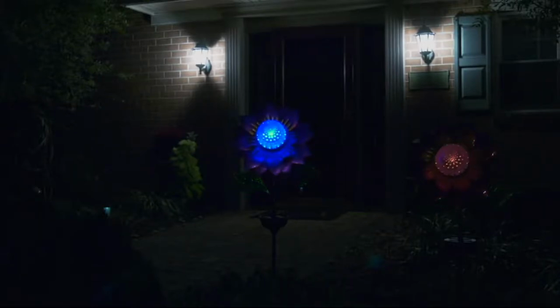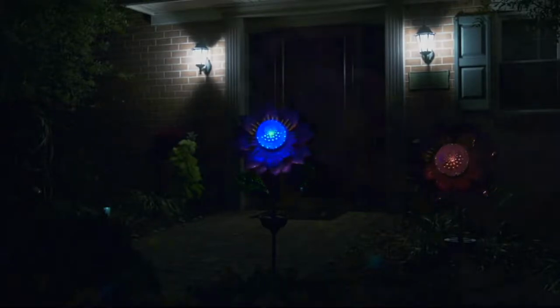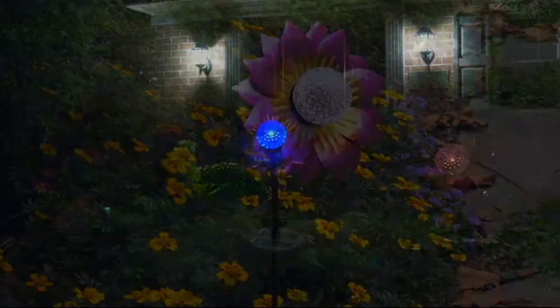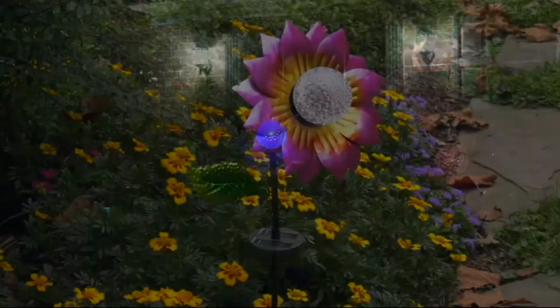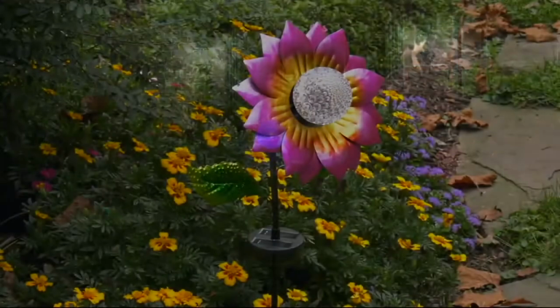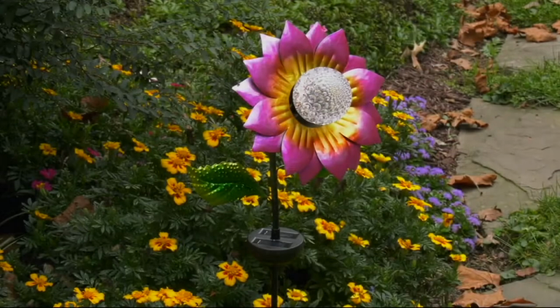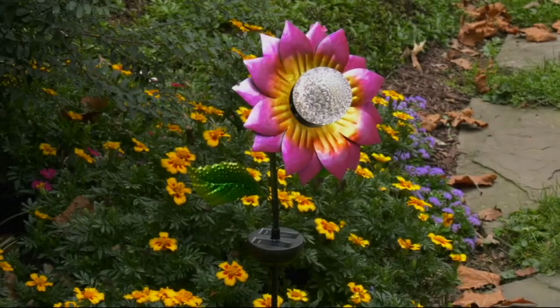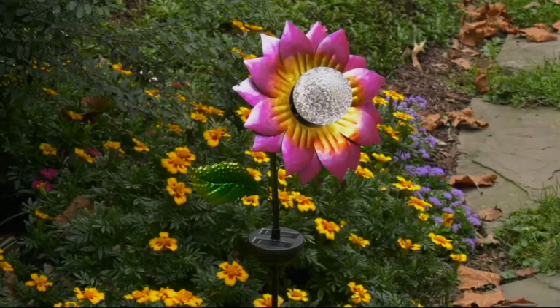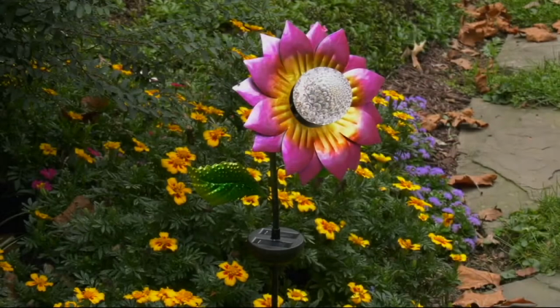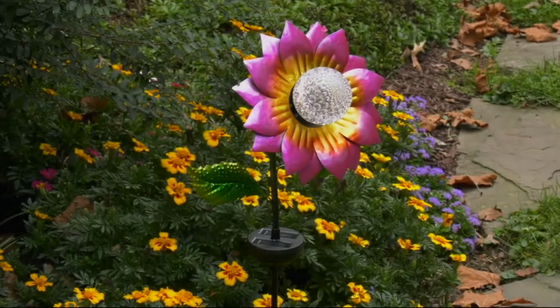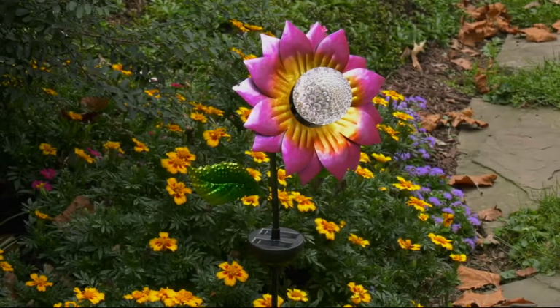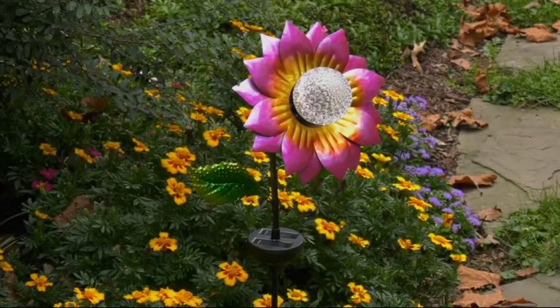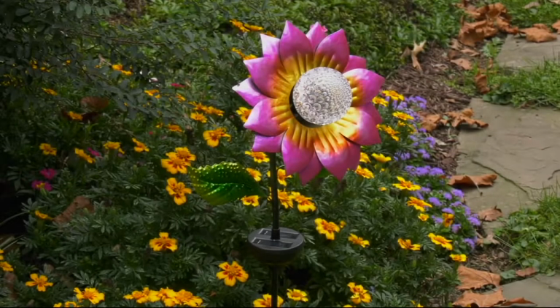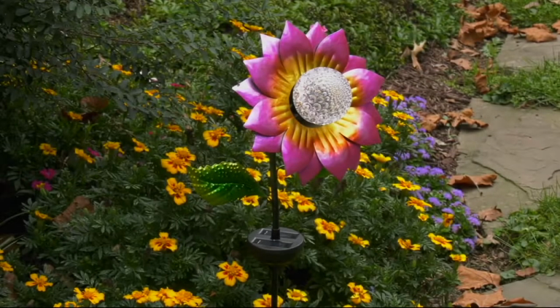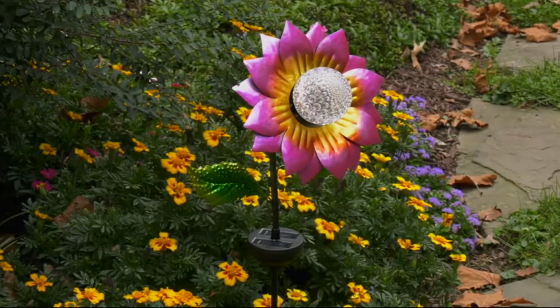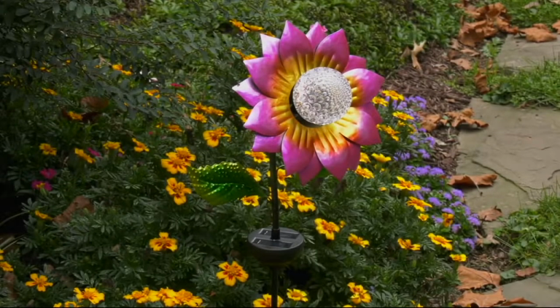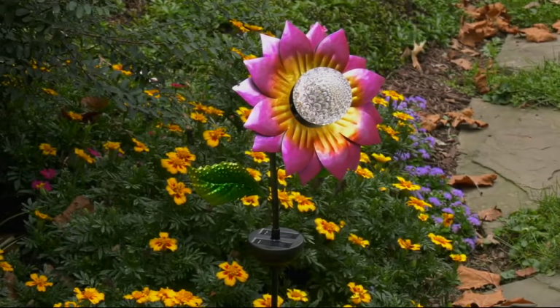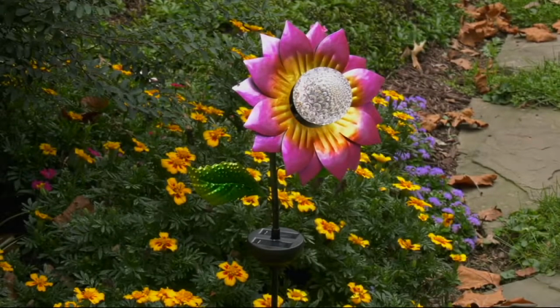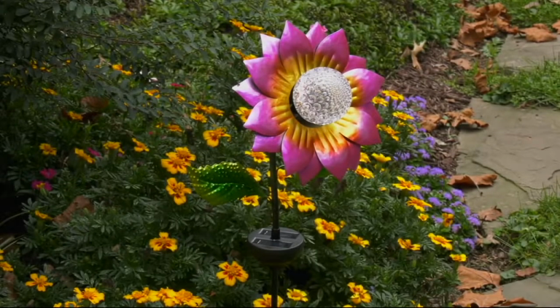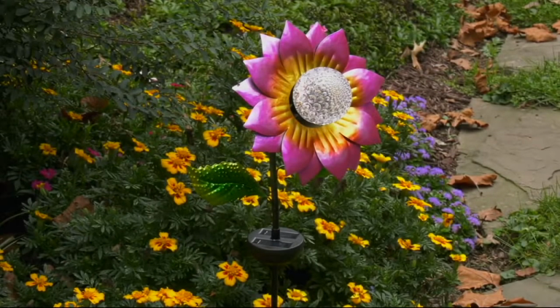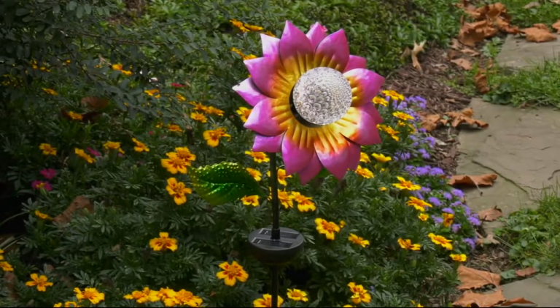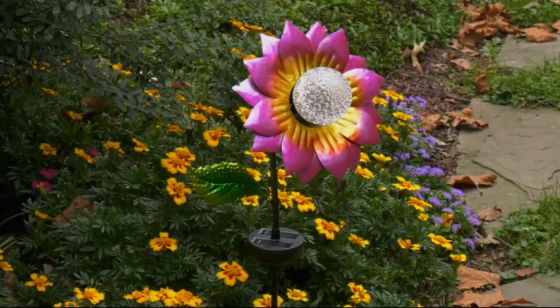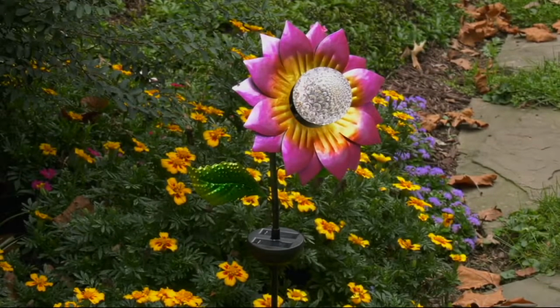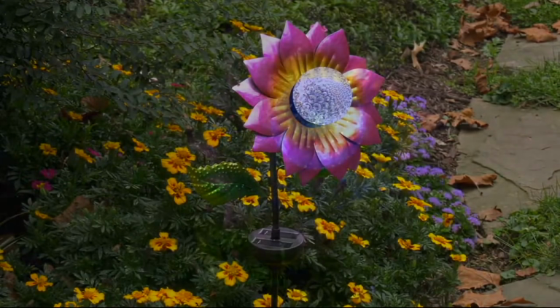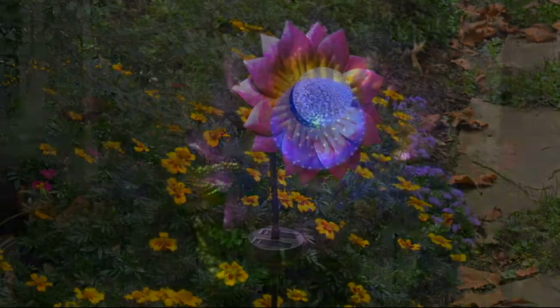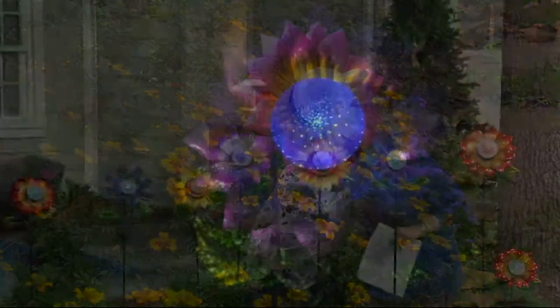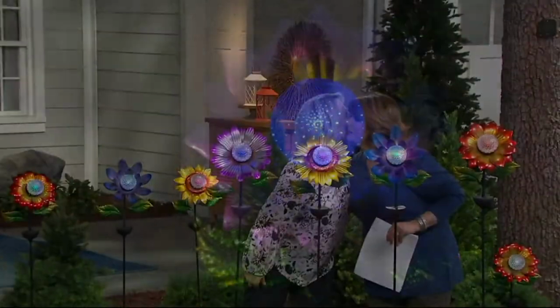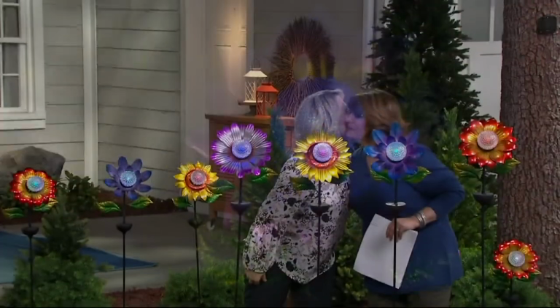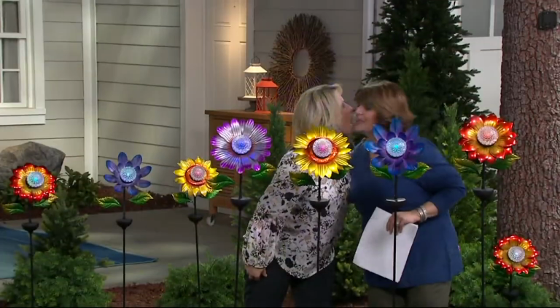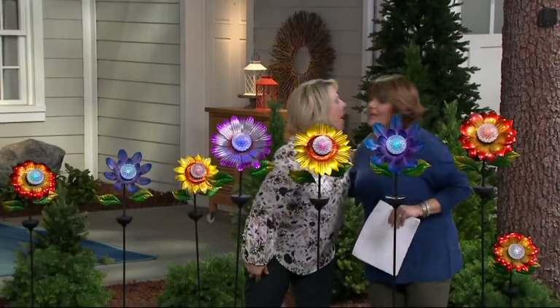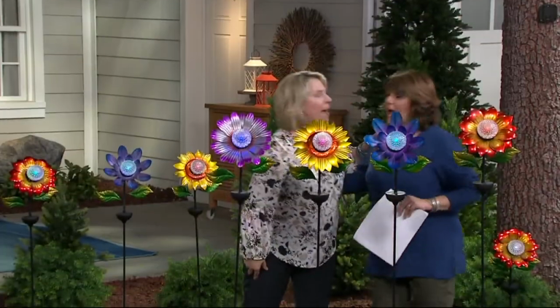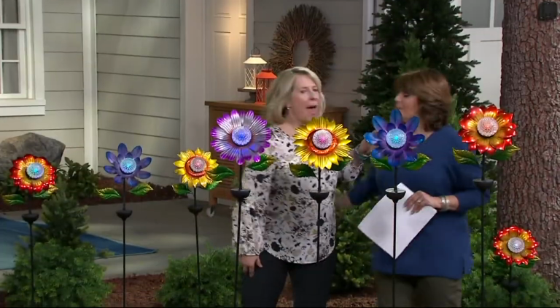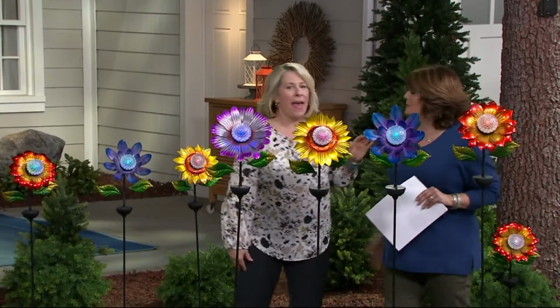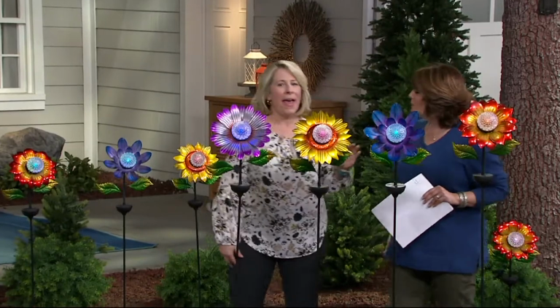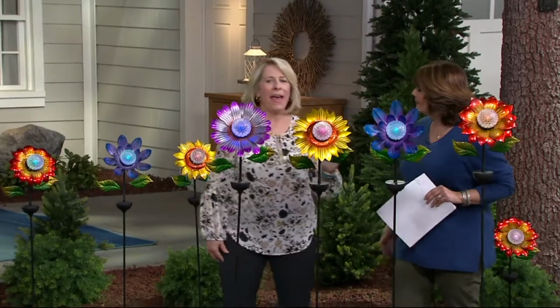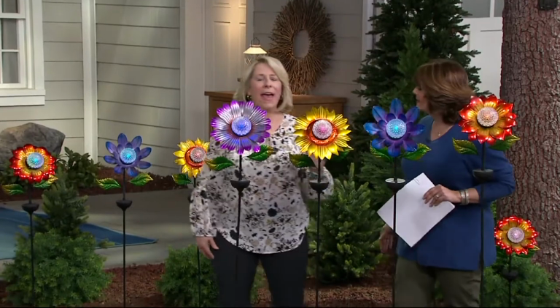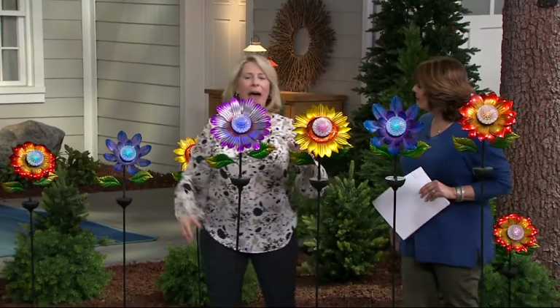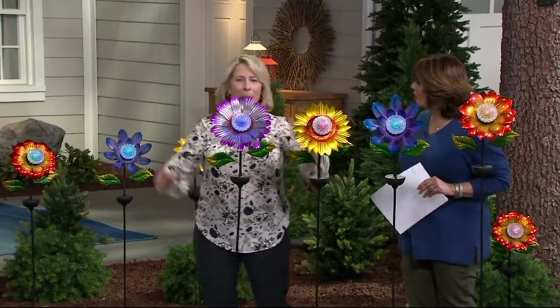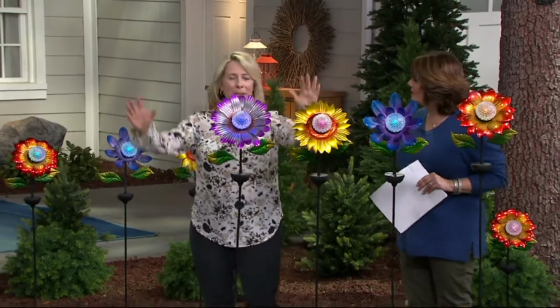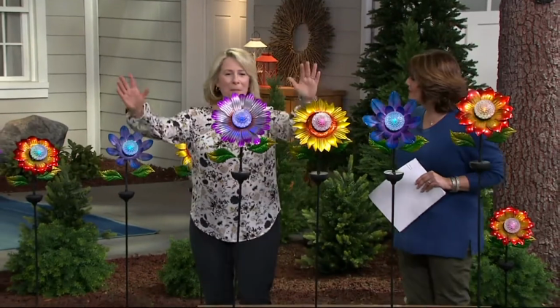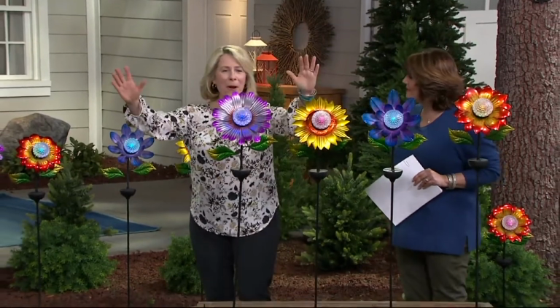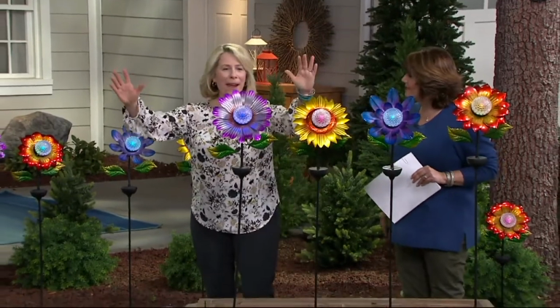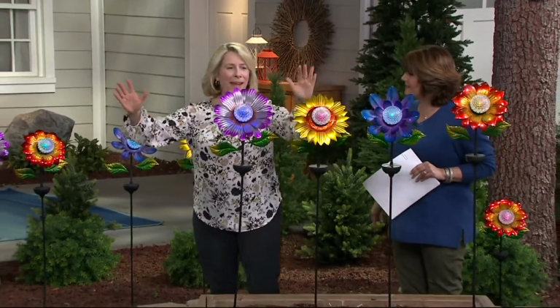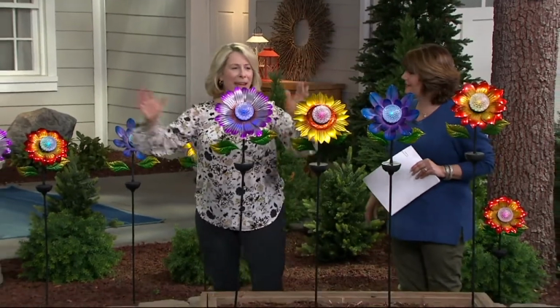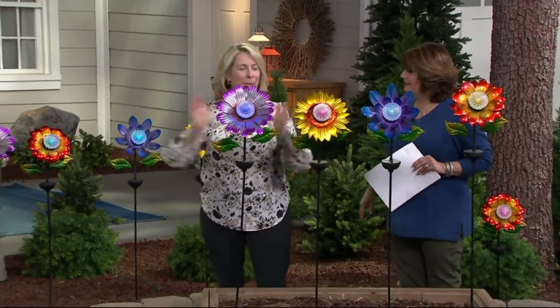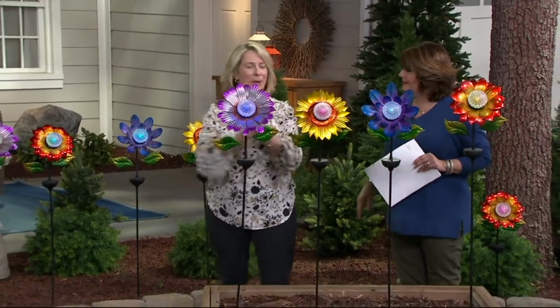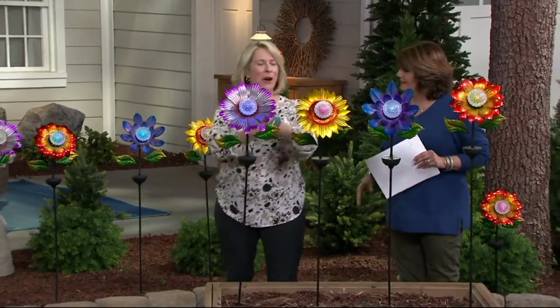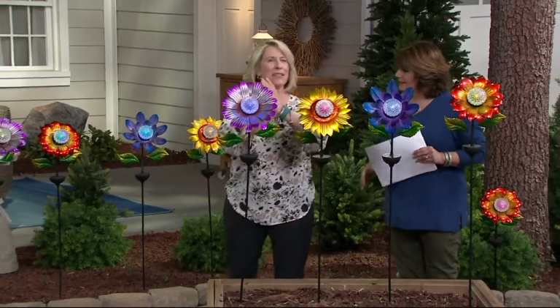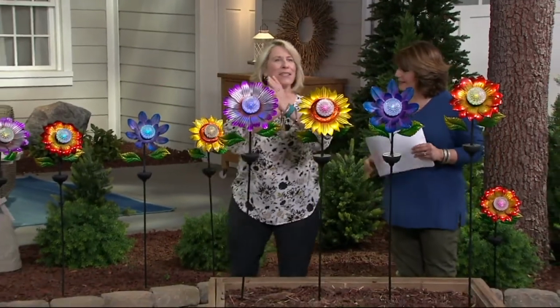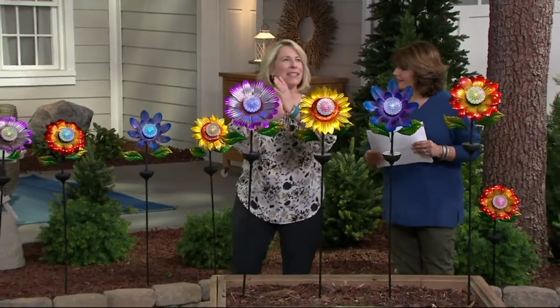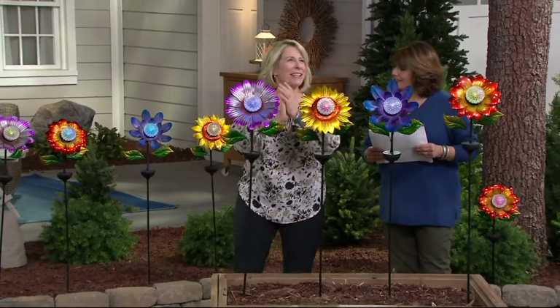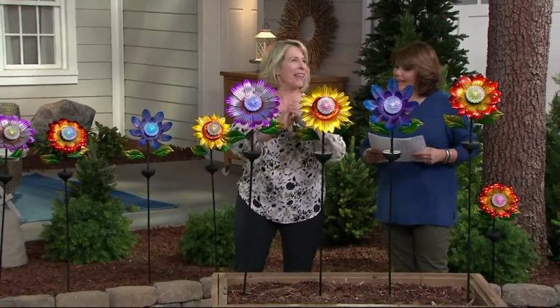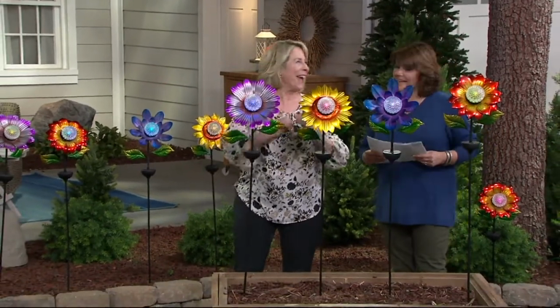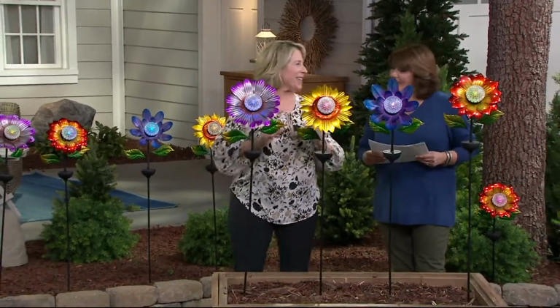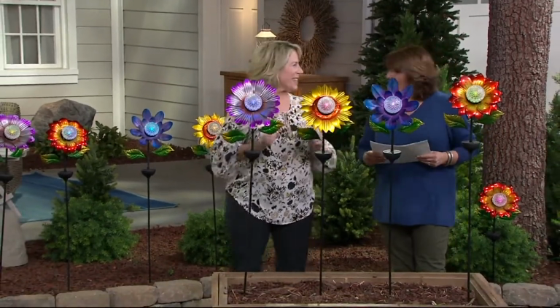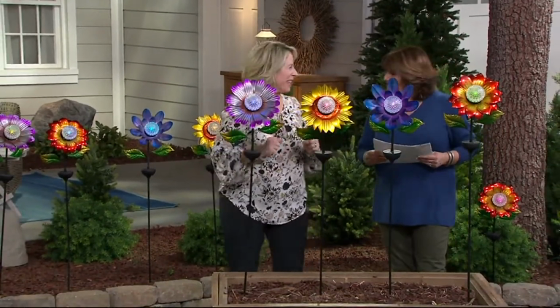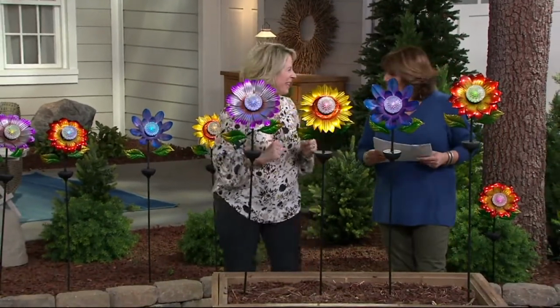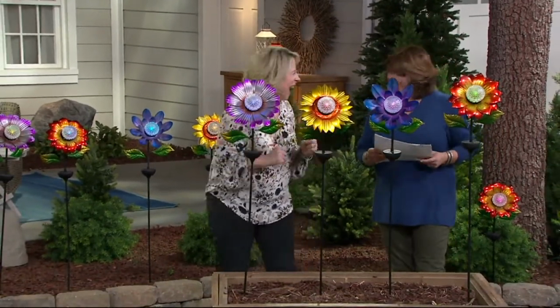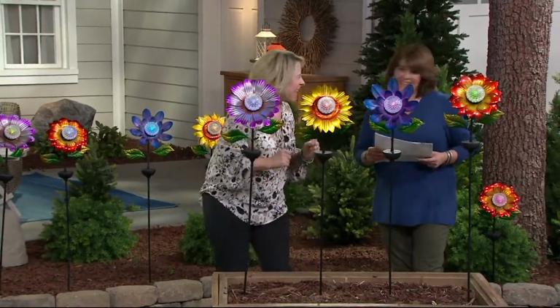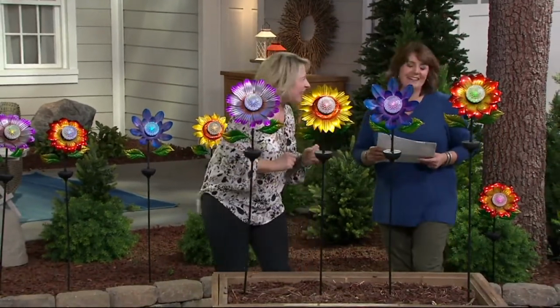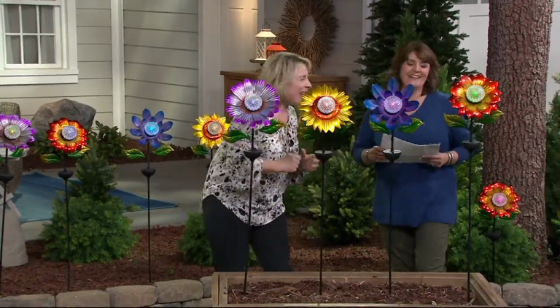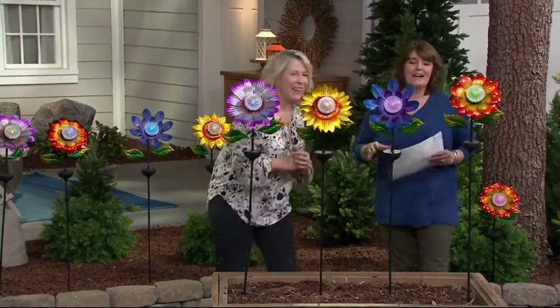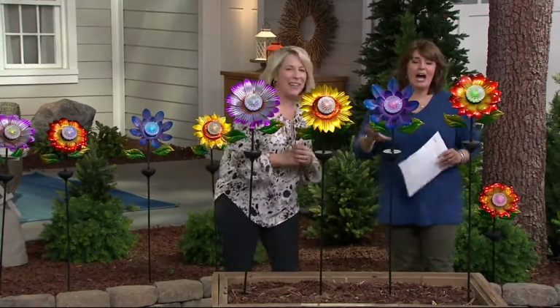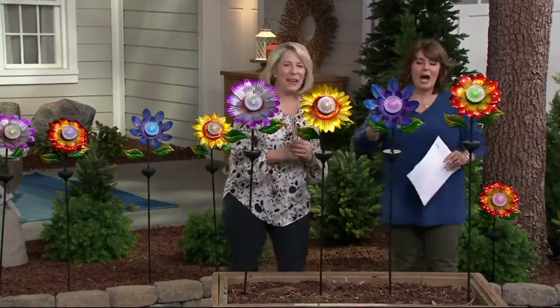Susan Butterworth is with us. Hi, Susan. Hello, hi, Jill. Happy spring gardening season — glad to have you here. Yes, thank you.